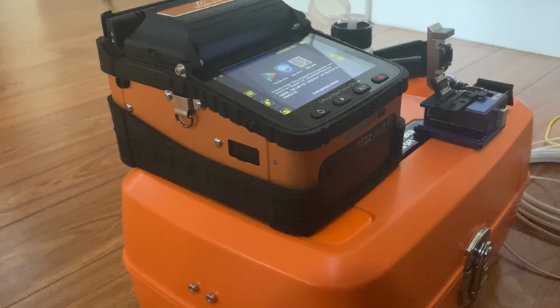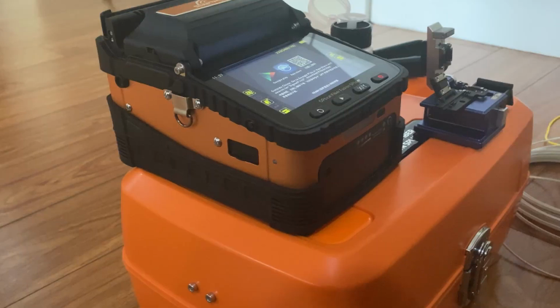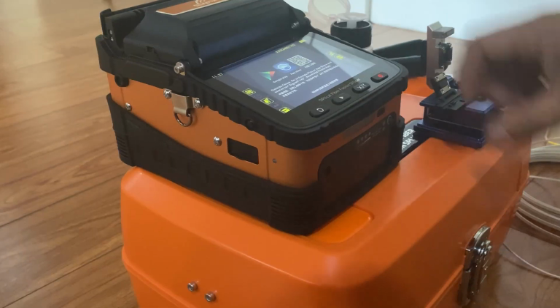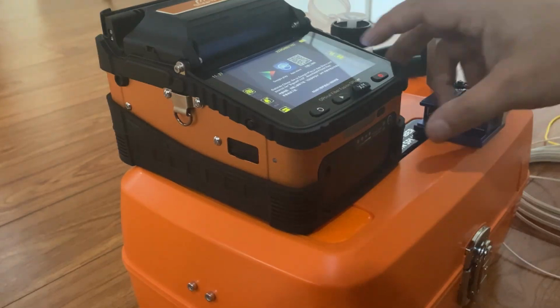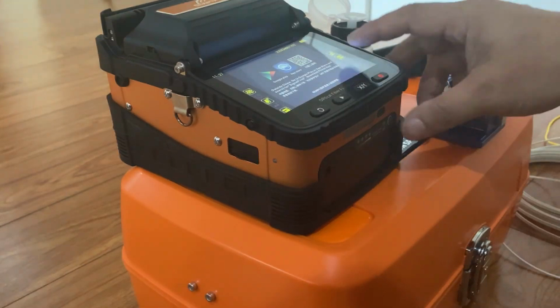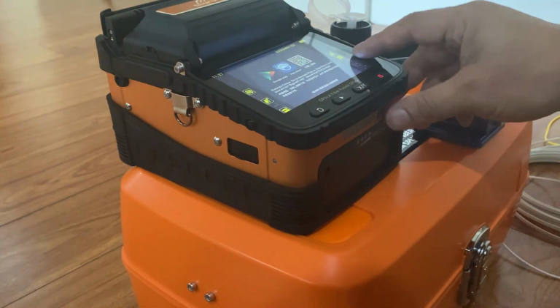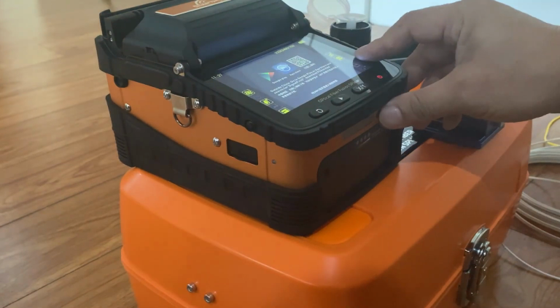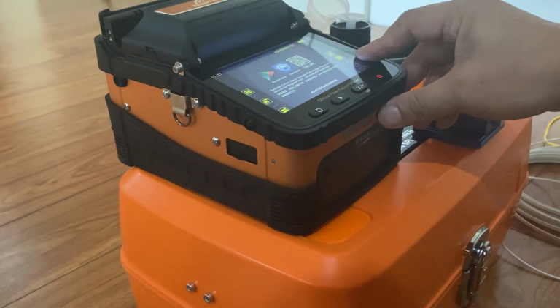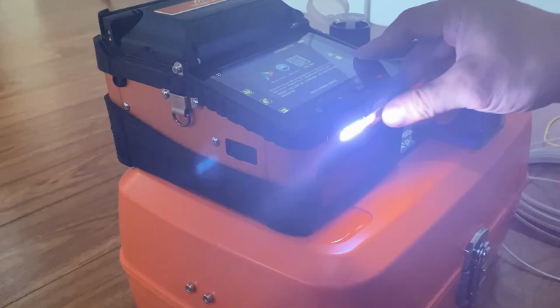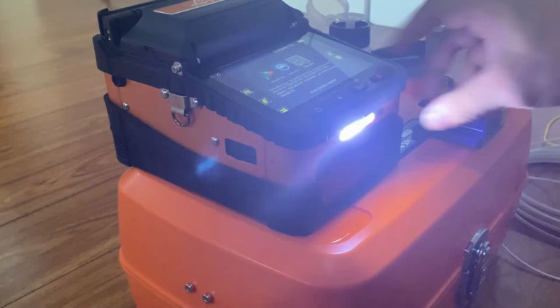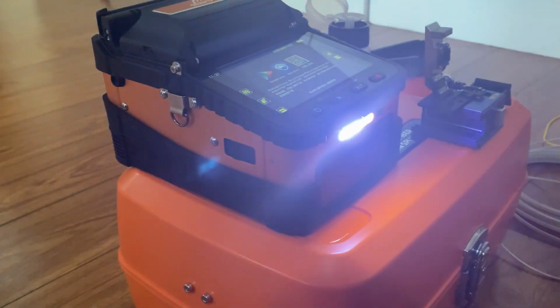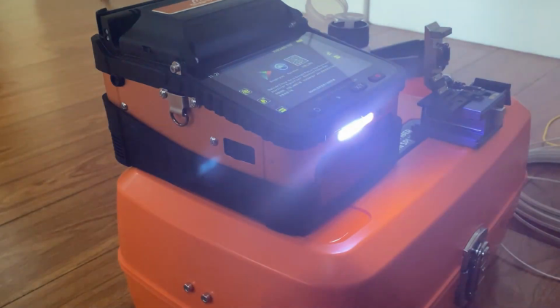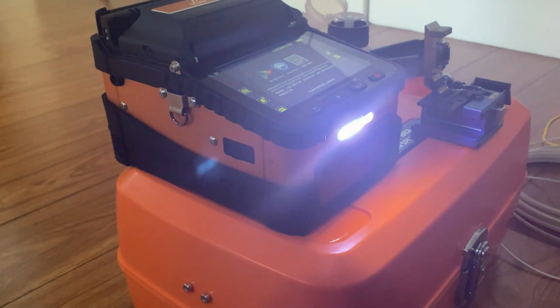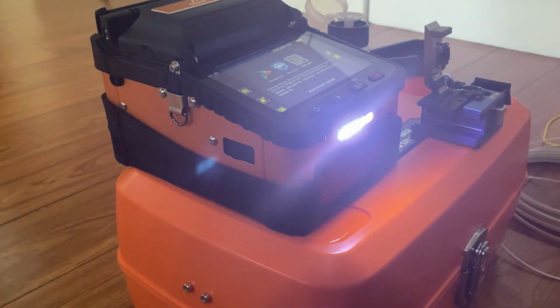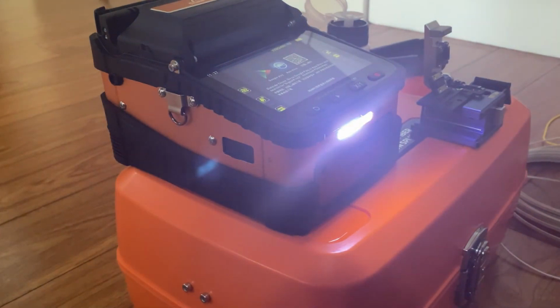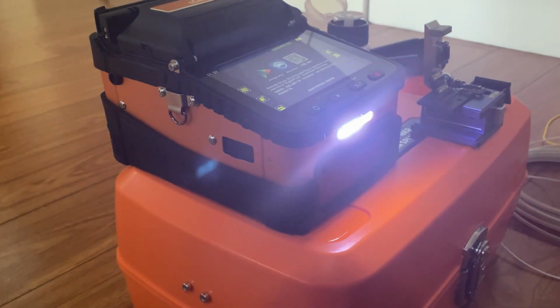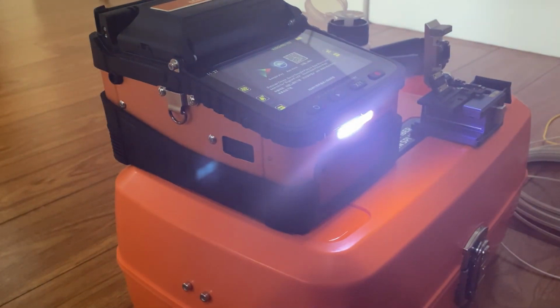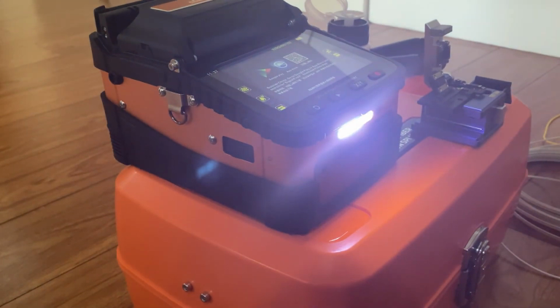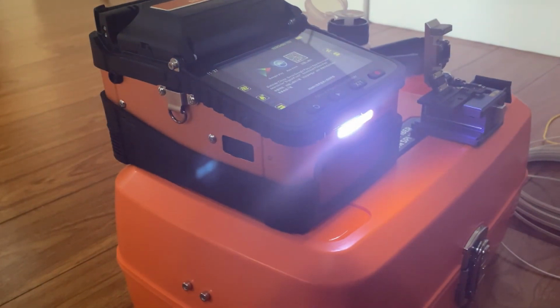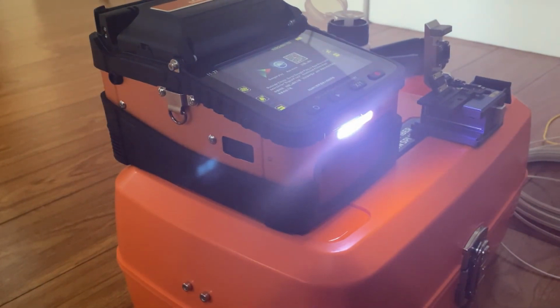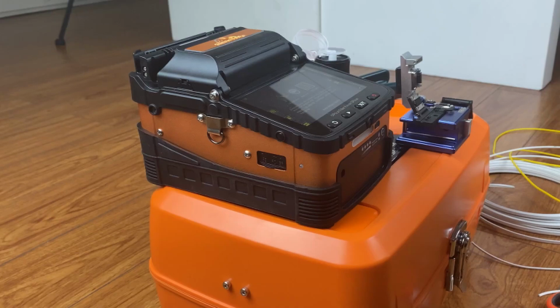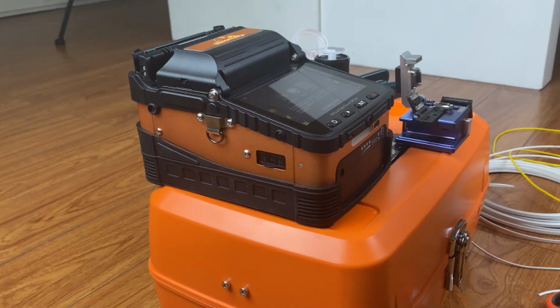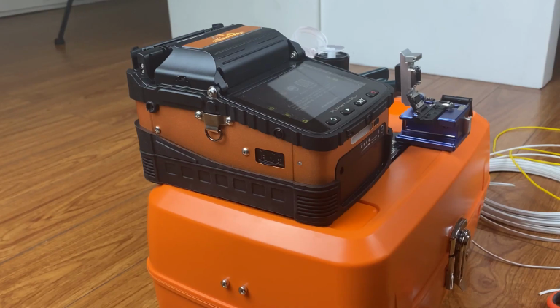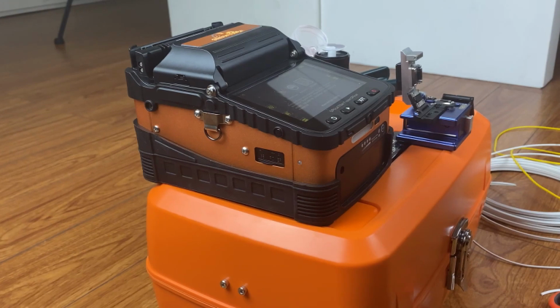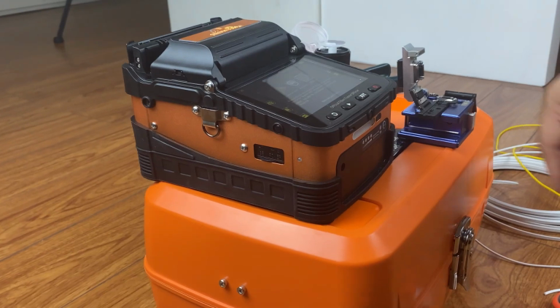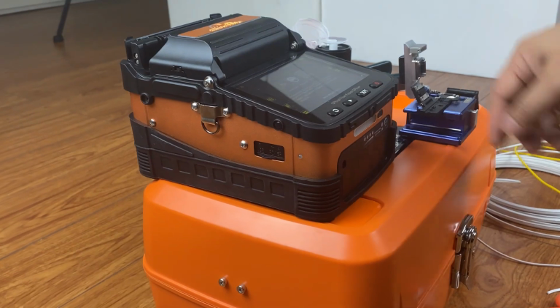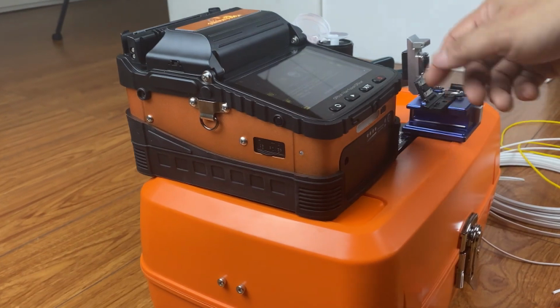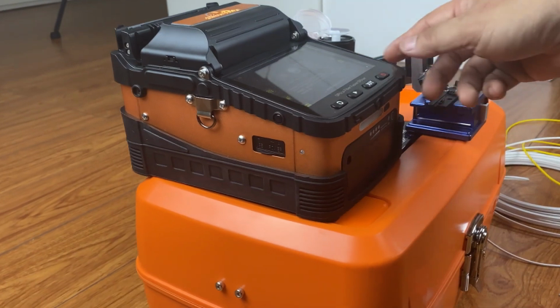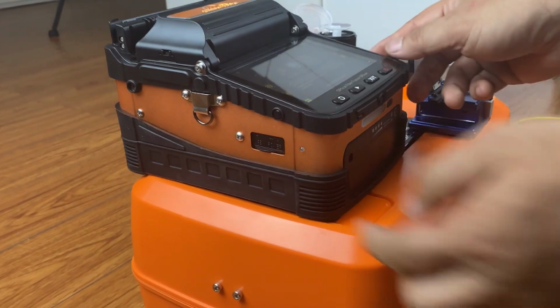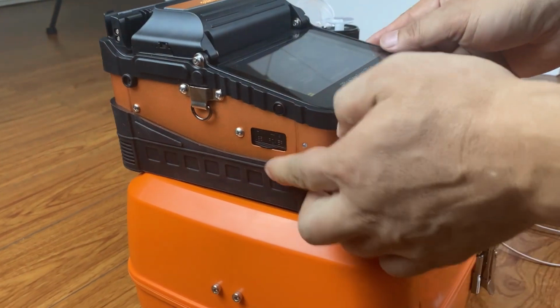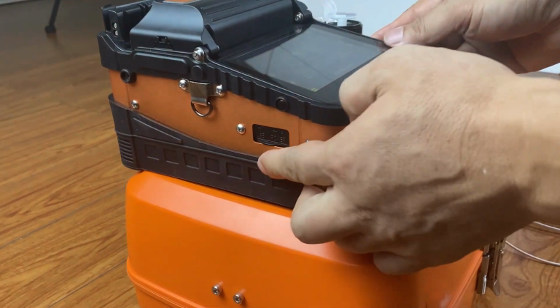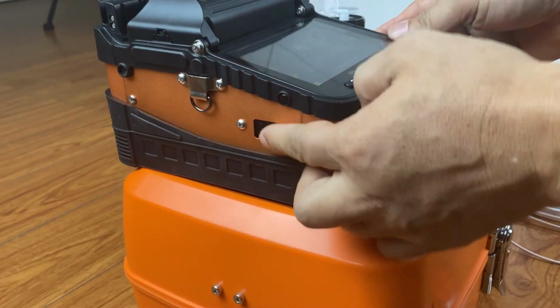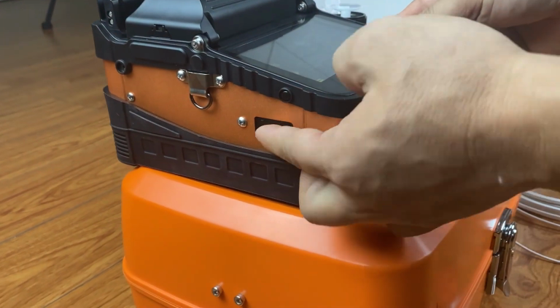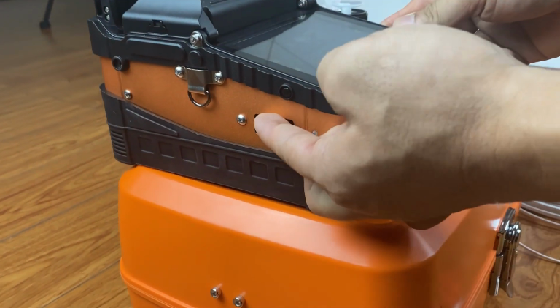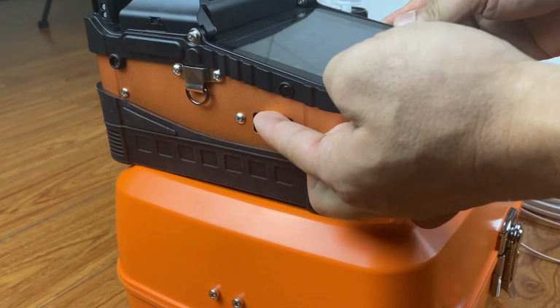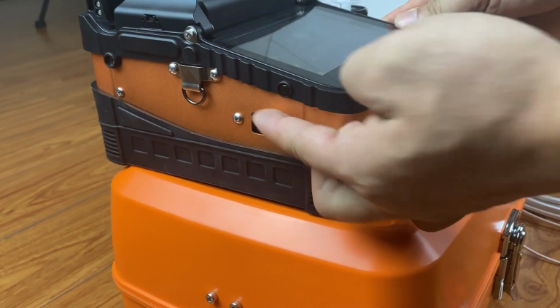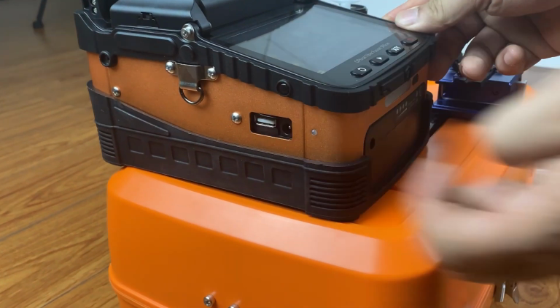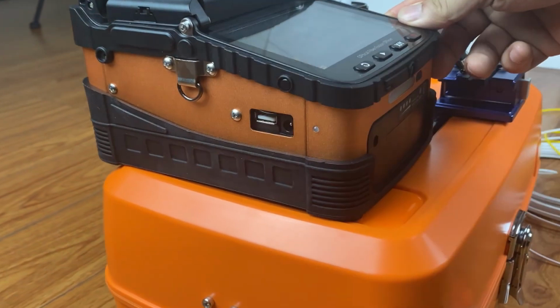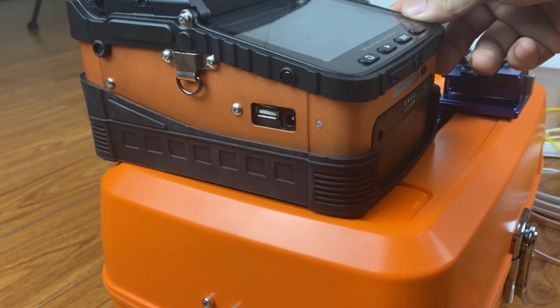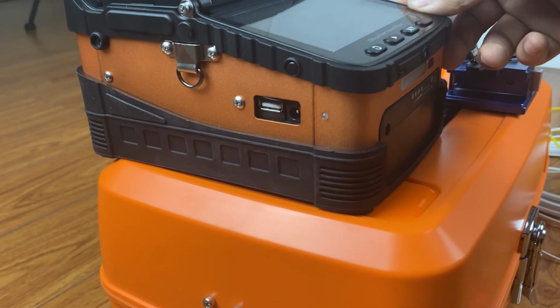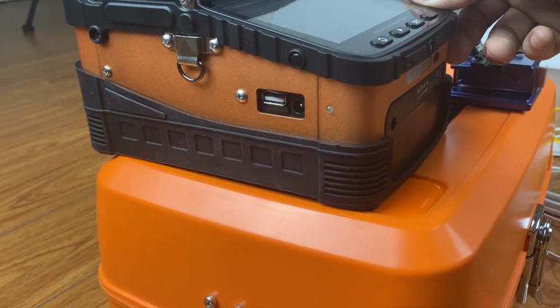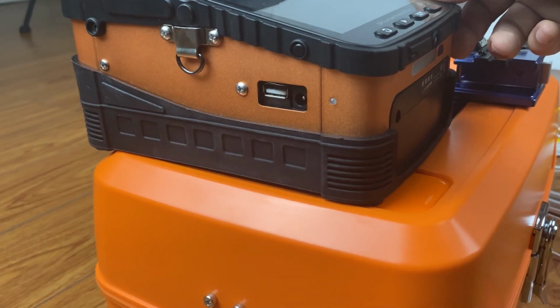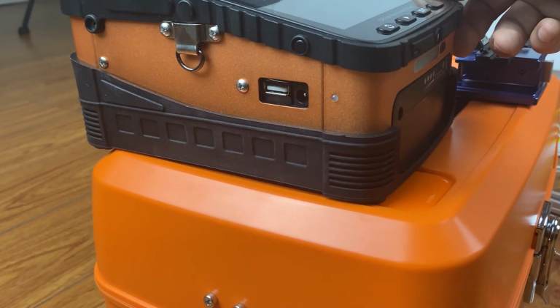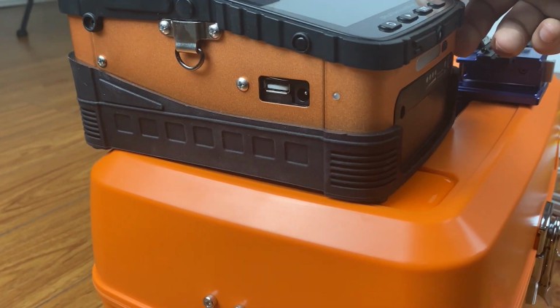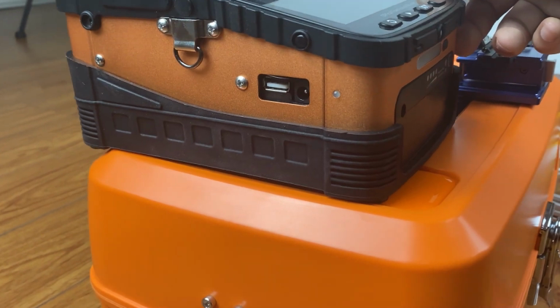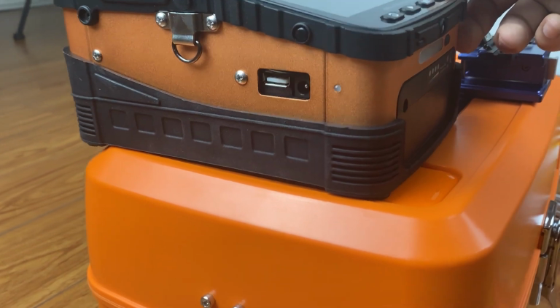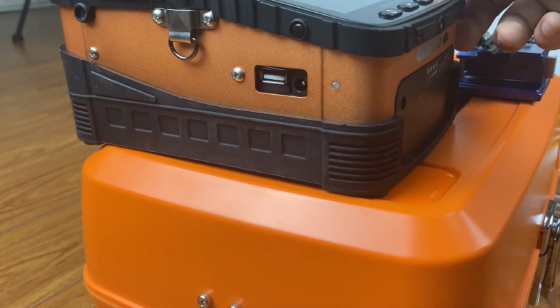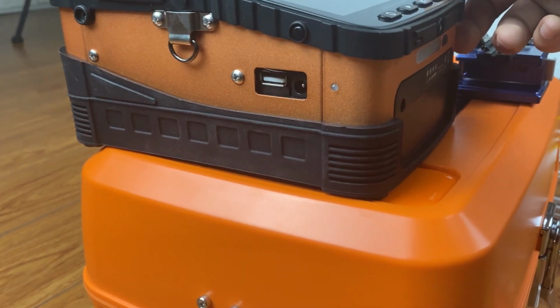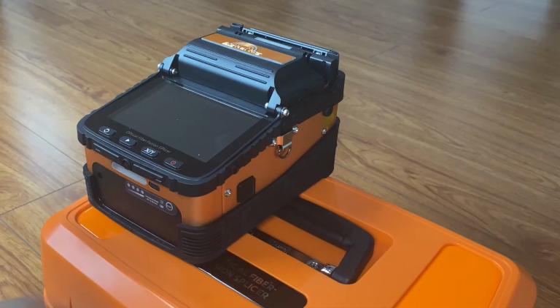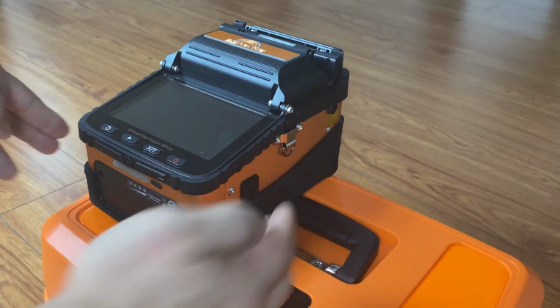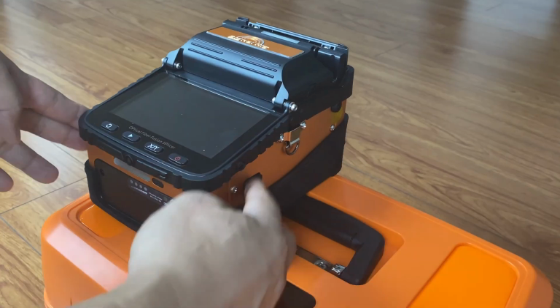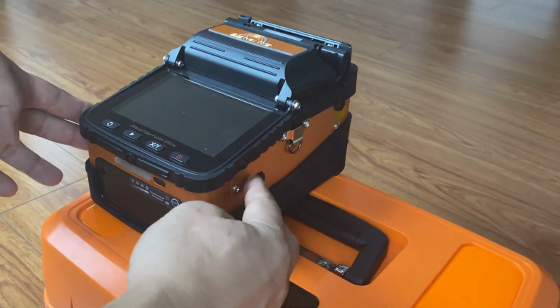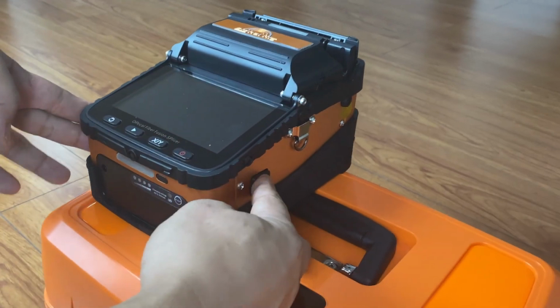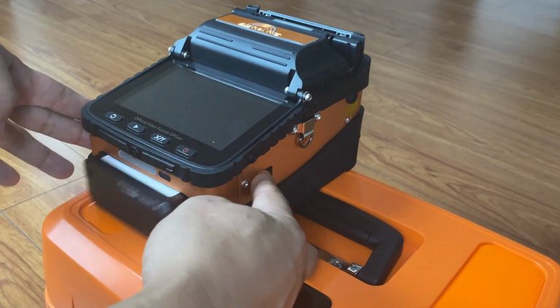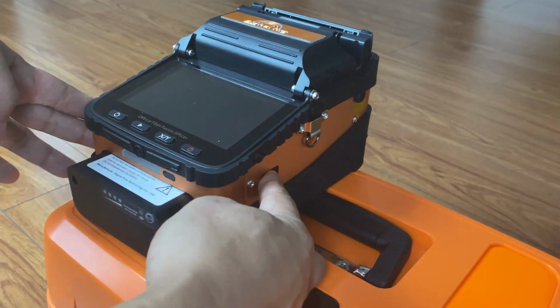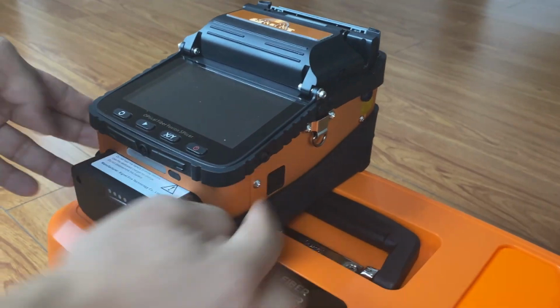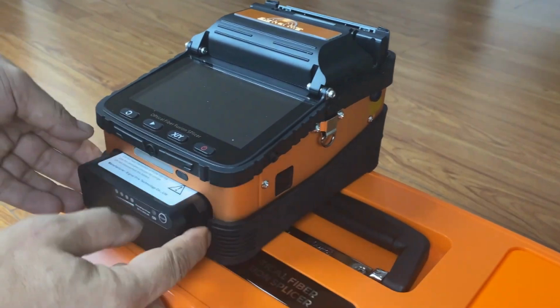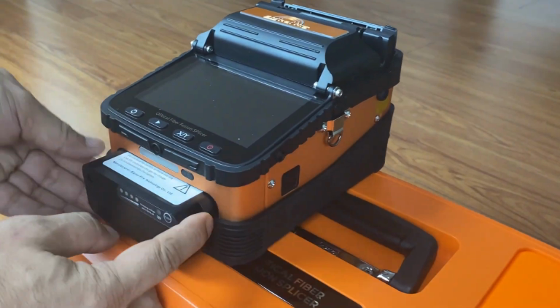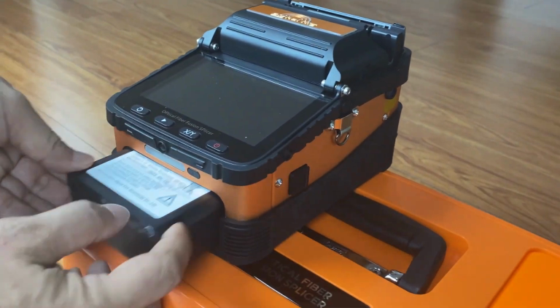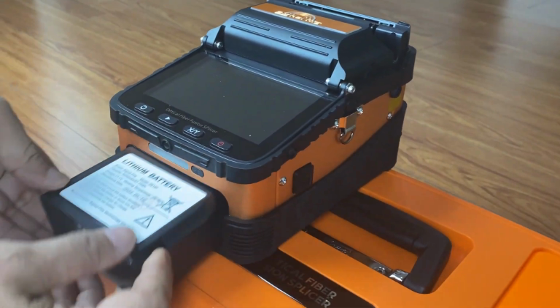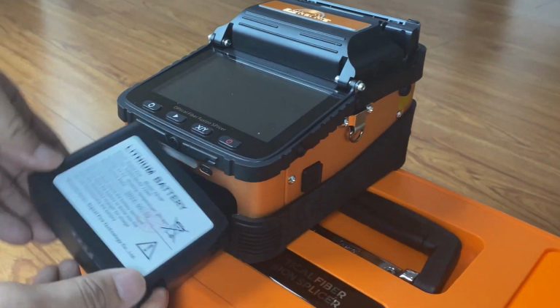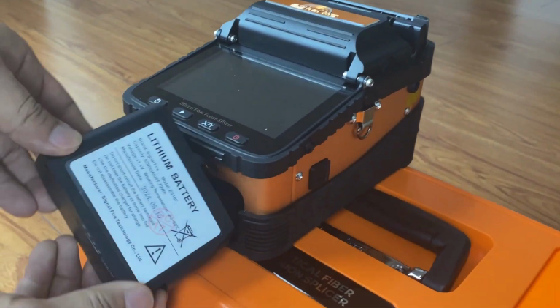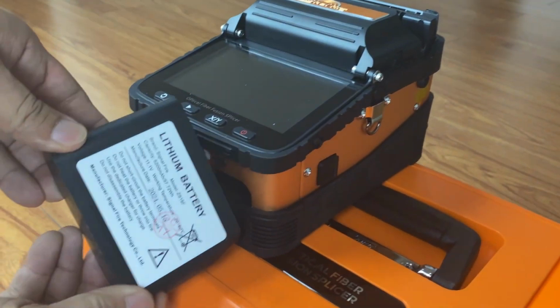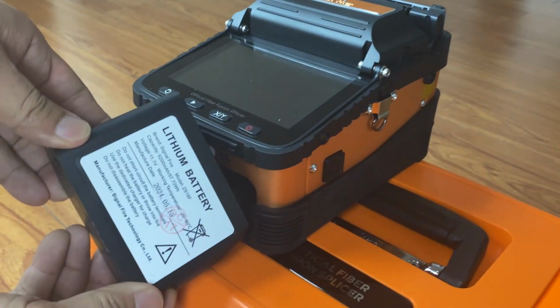Comes with LED lights and USB output charging function. Battery can charge separately.